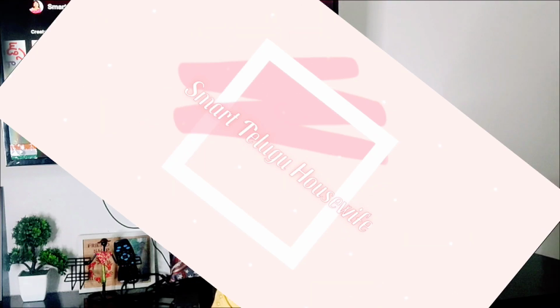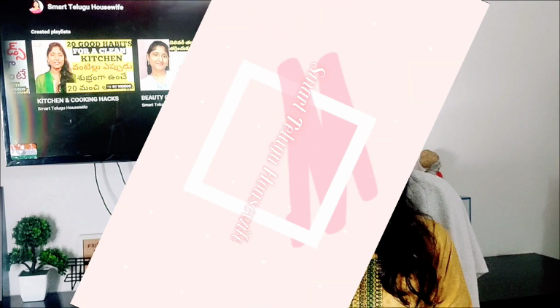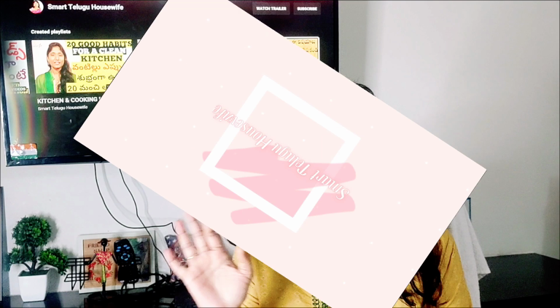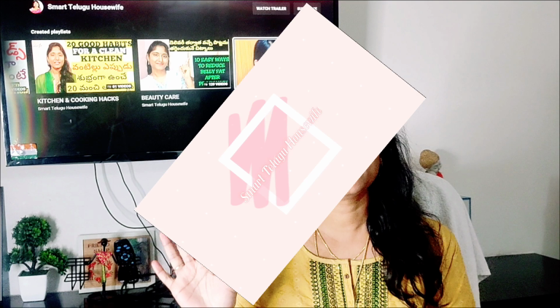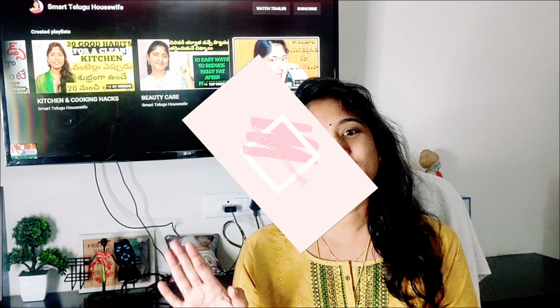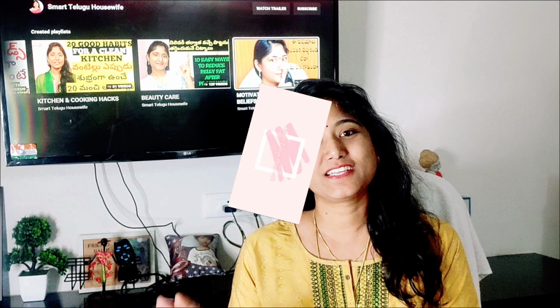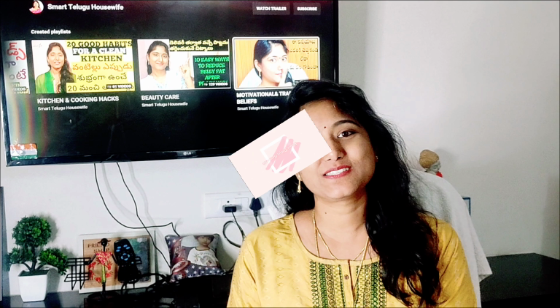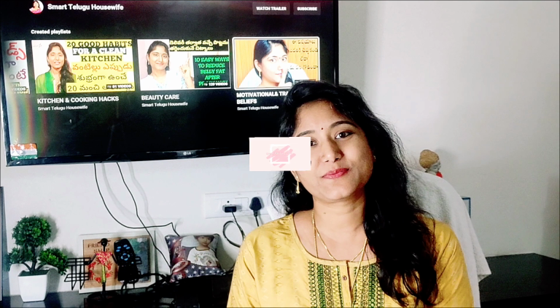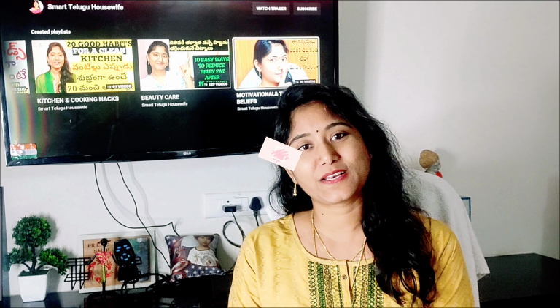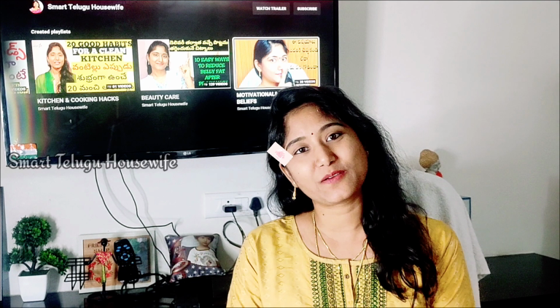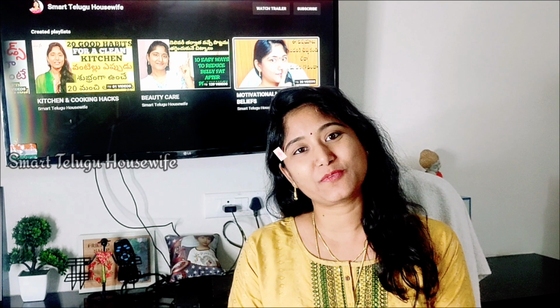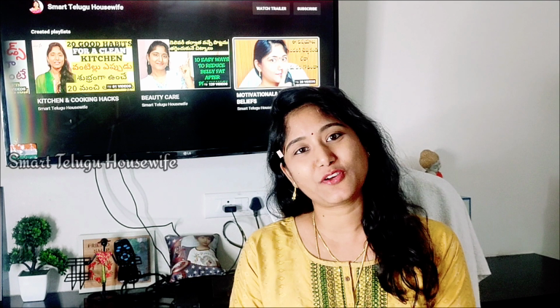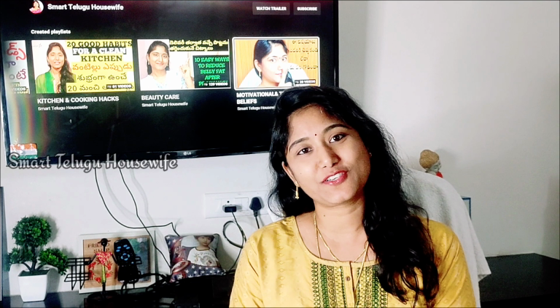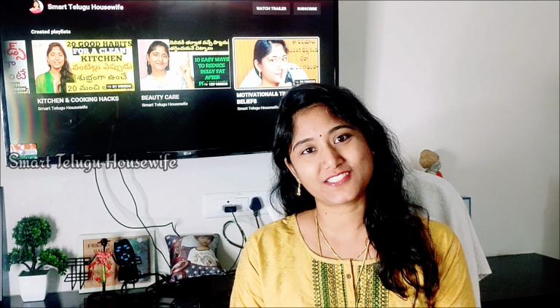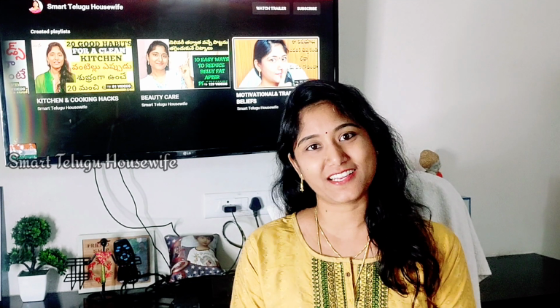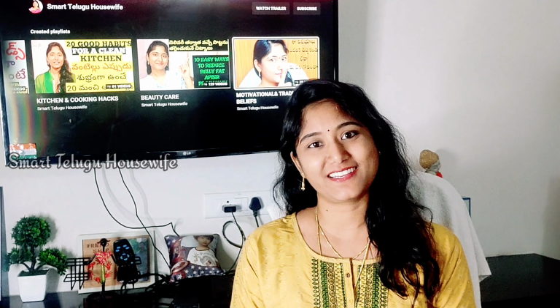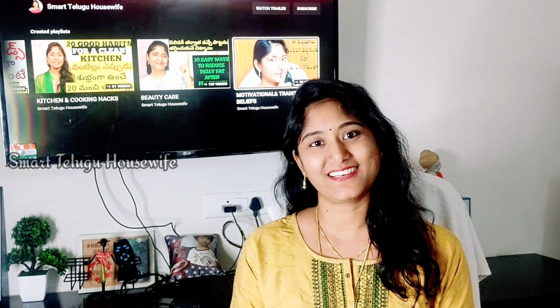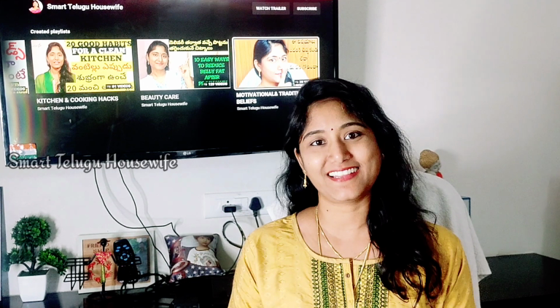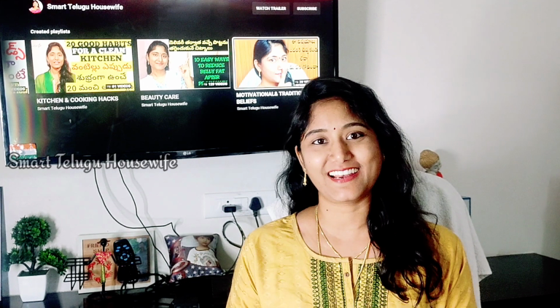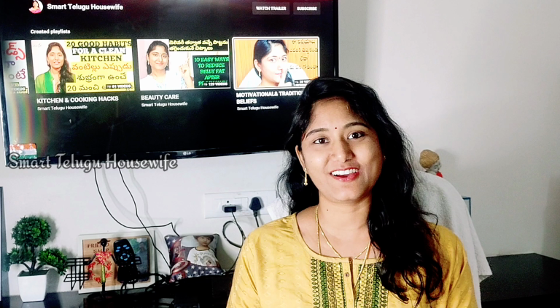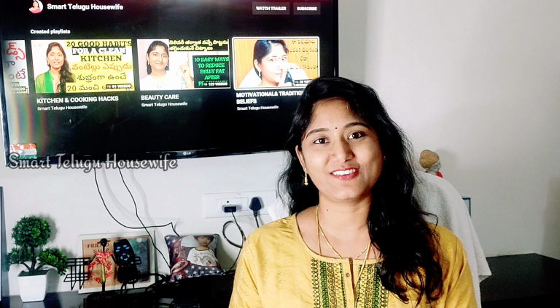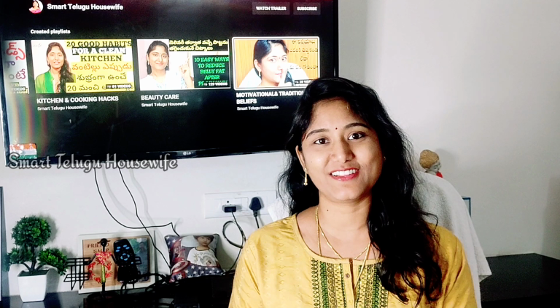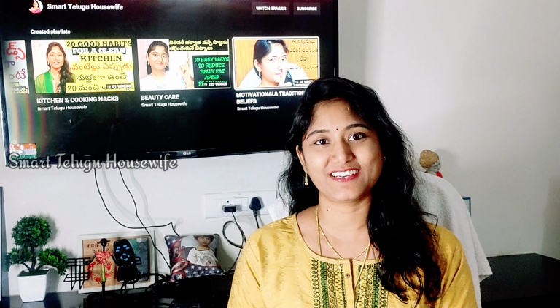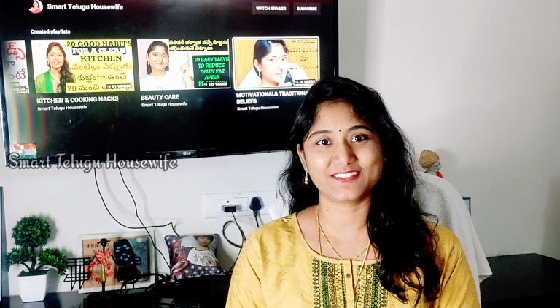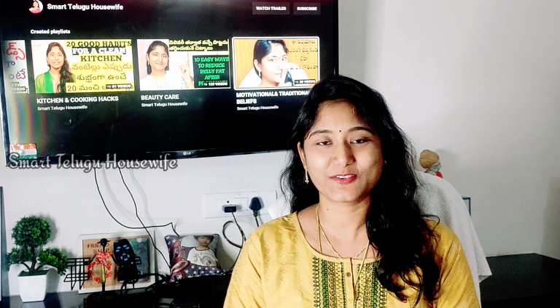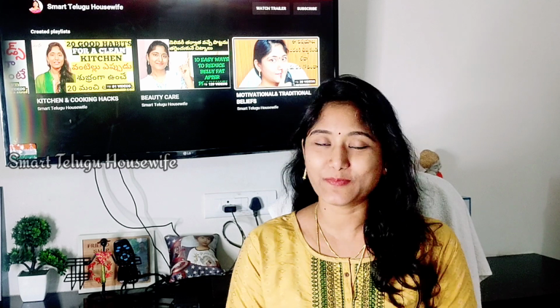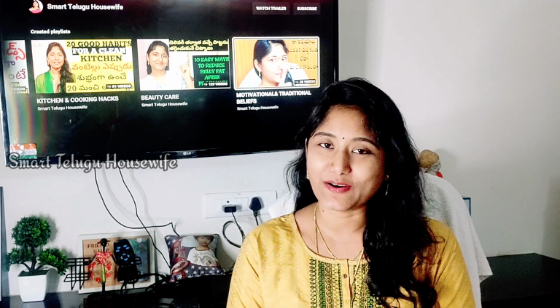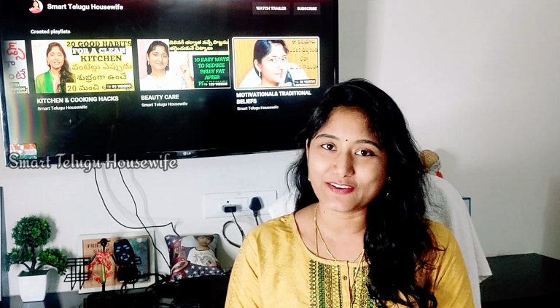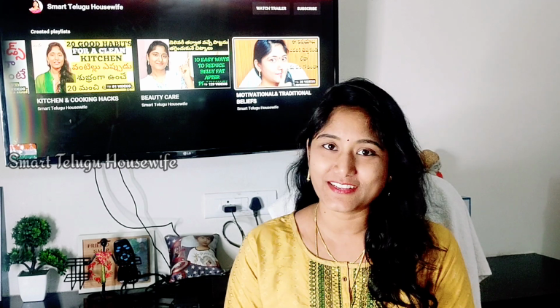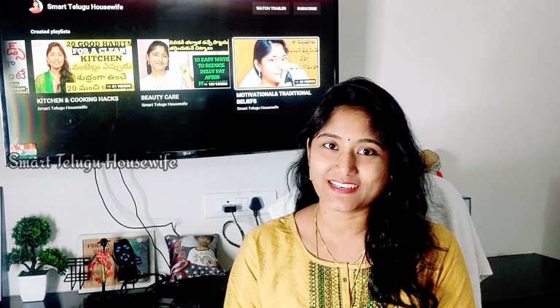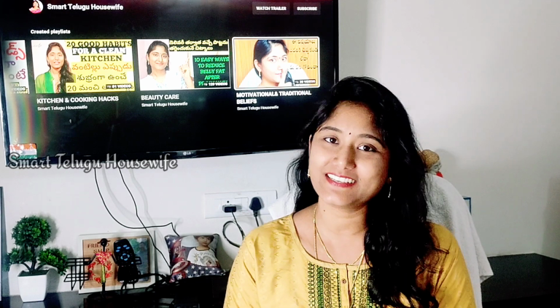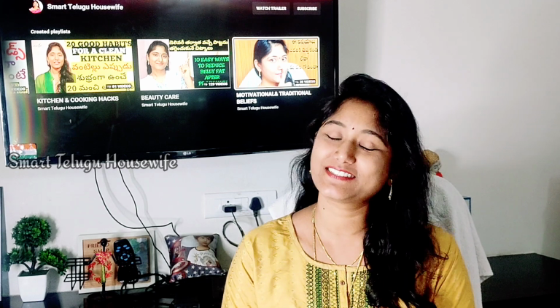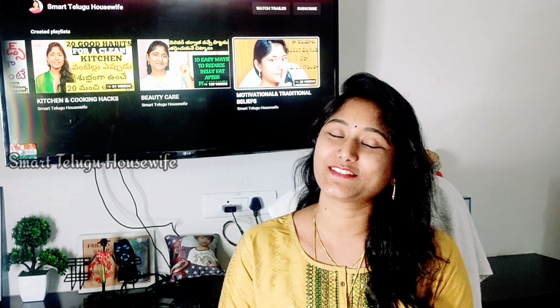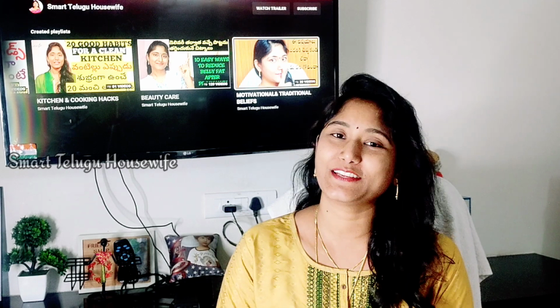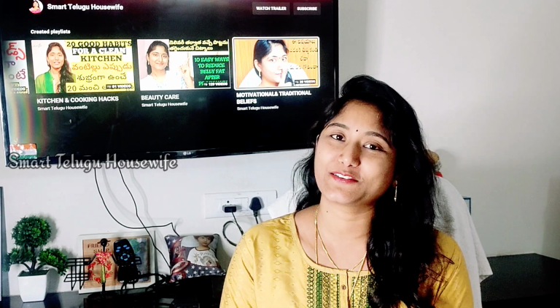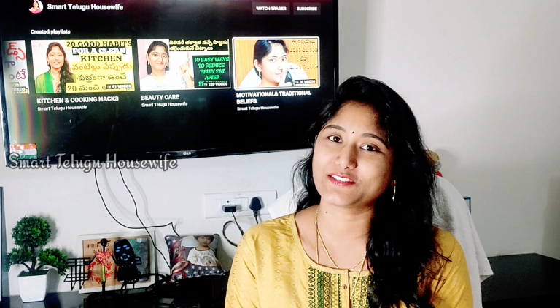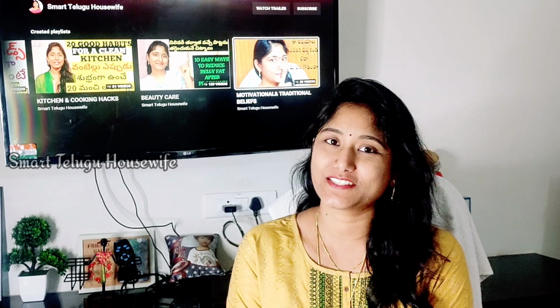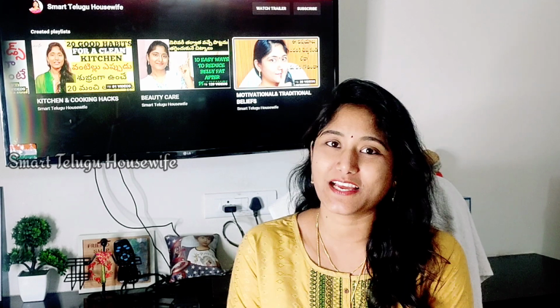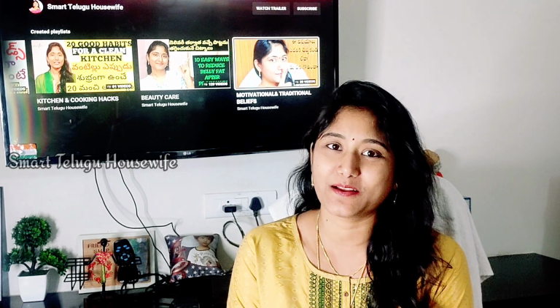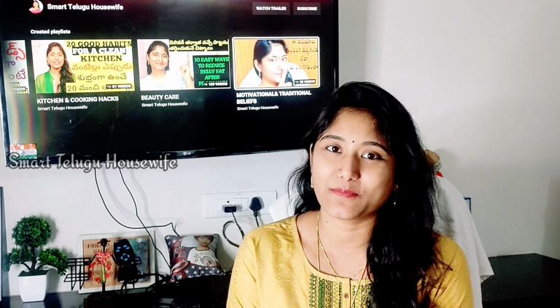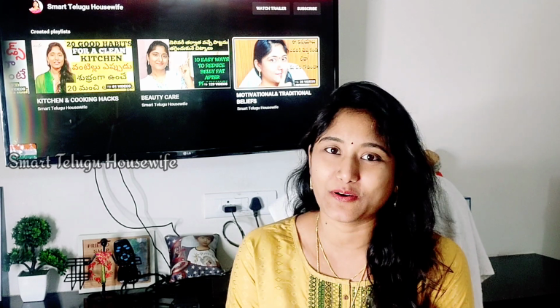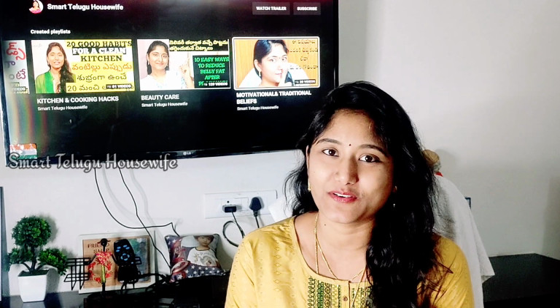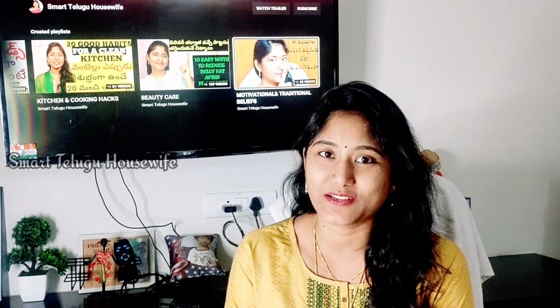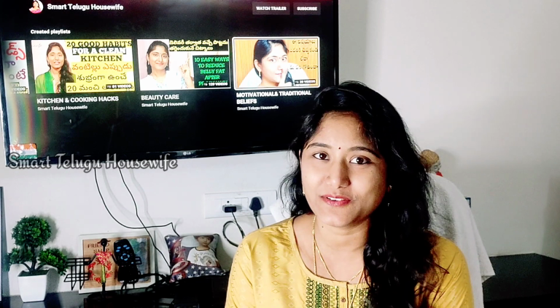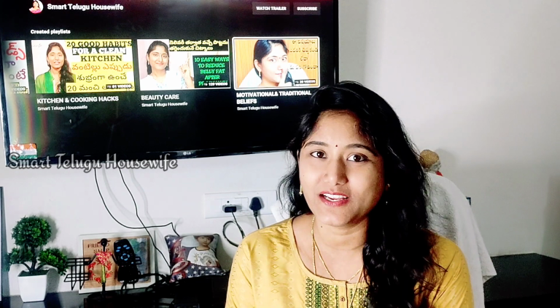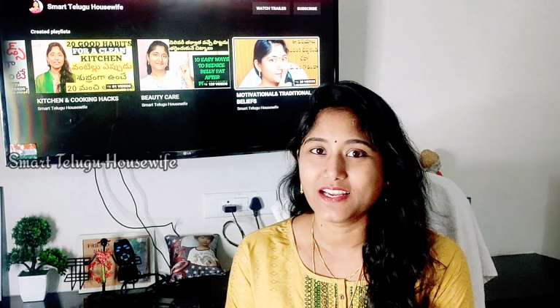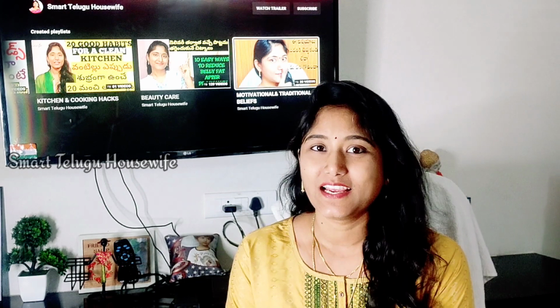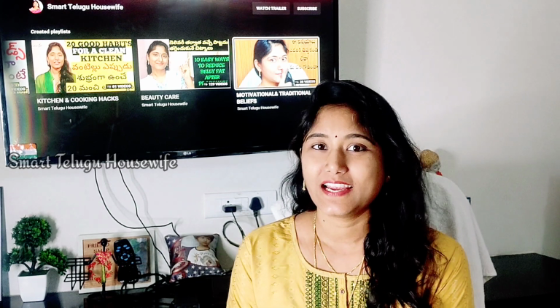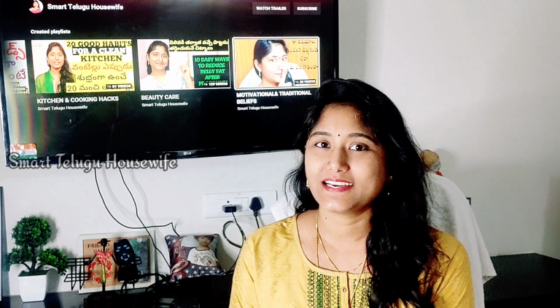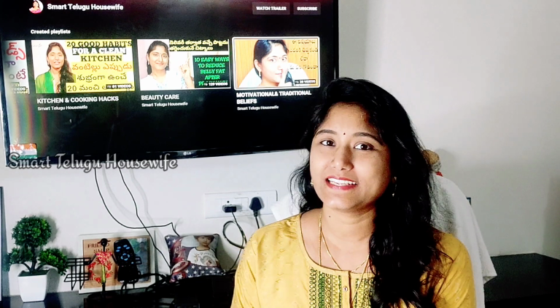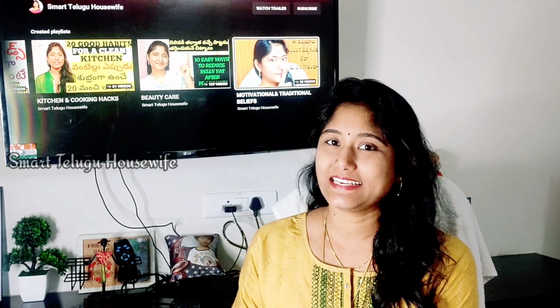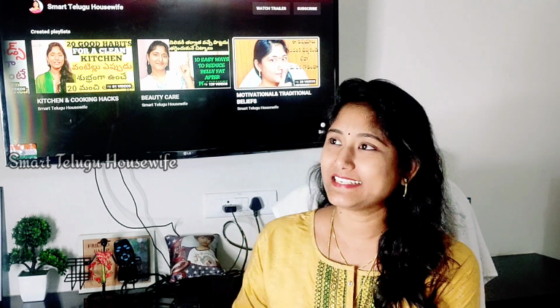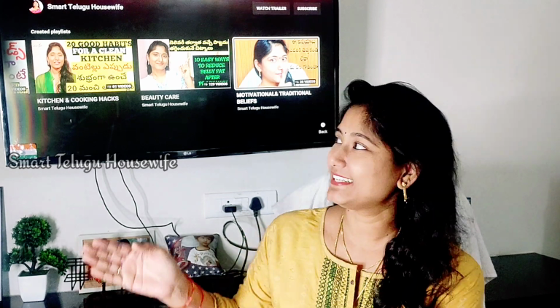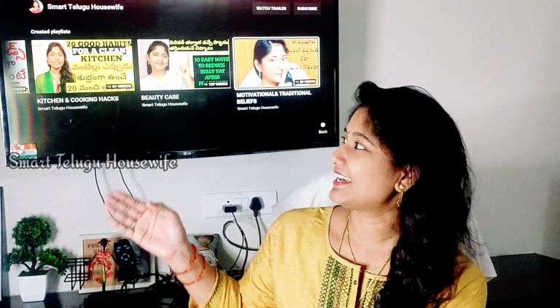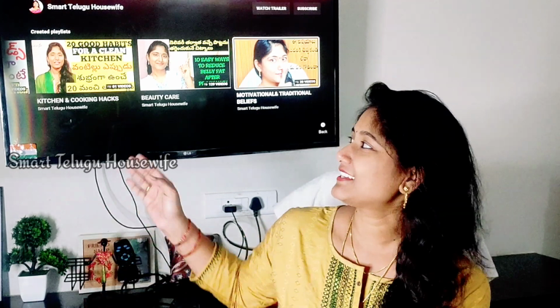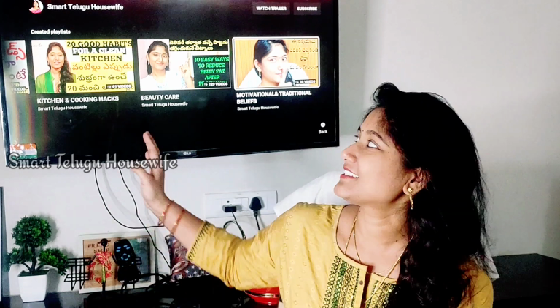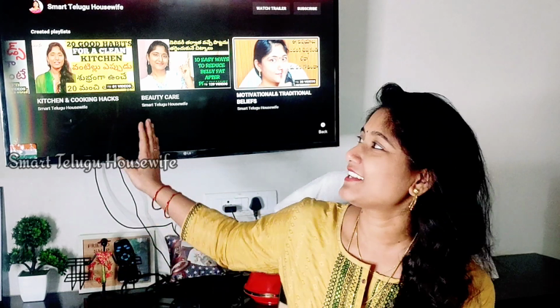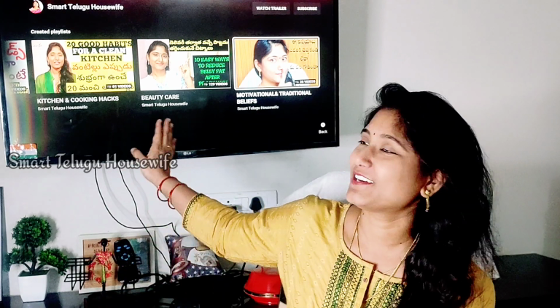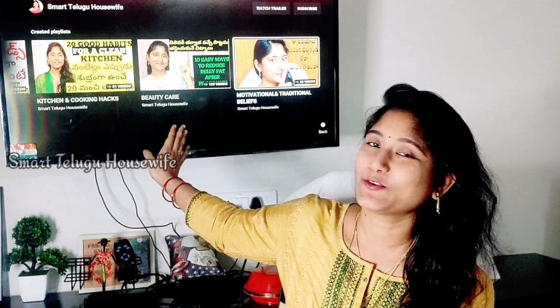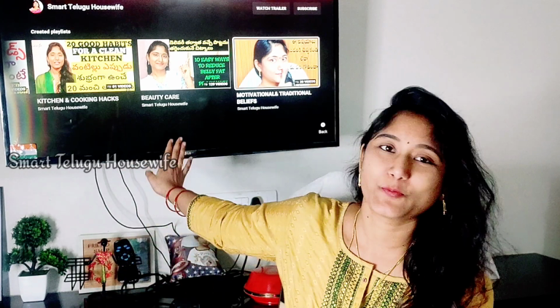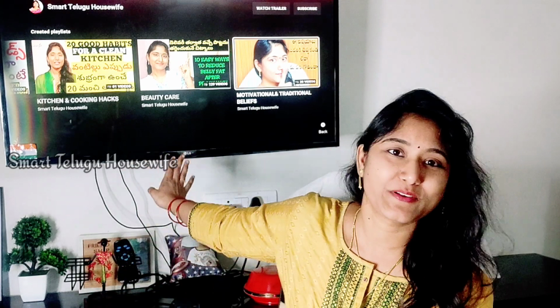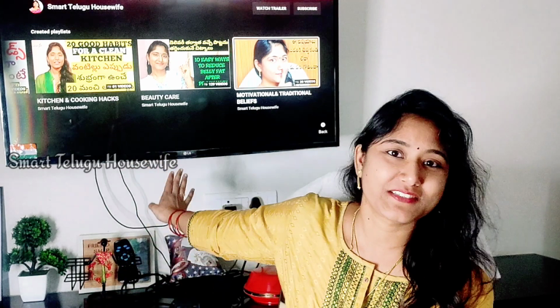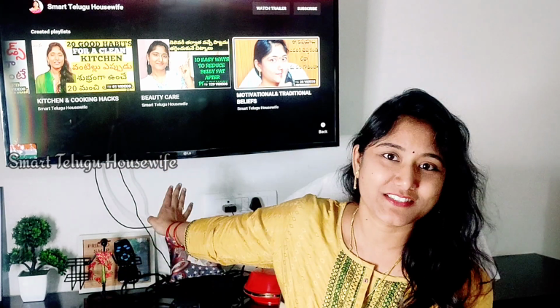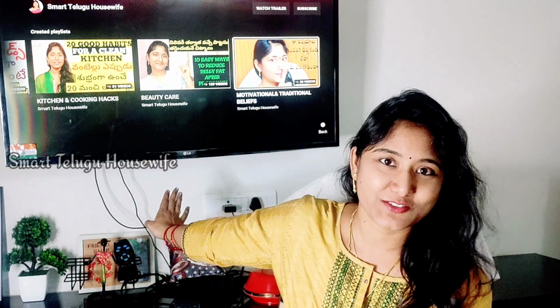Hi friends, welcome to our channel. Hello and welcome to our channel. I am so excited to open my channel.